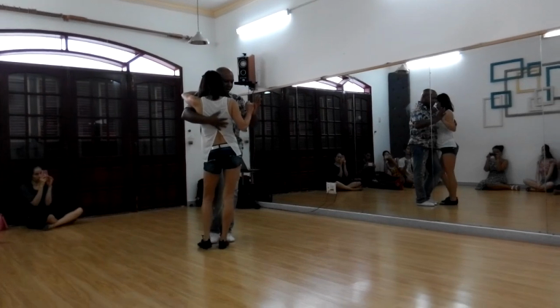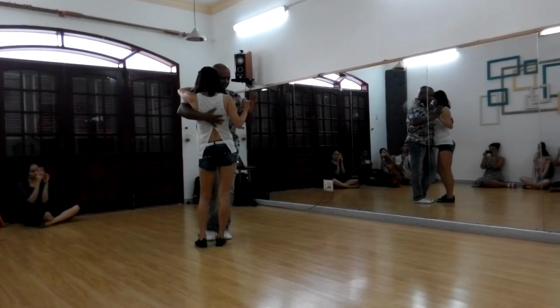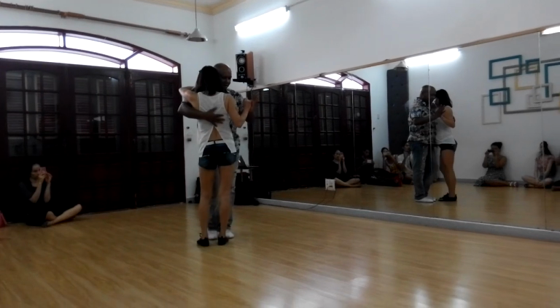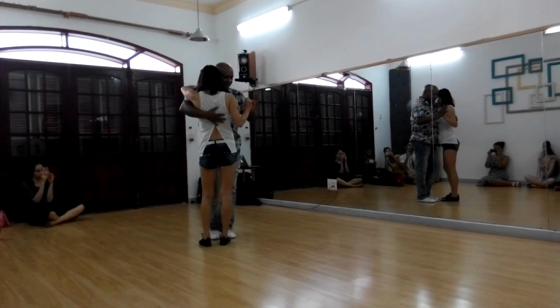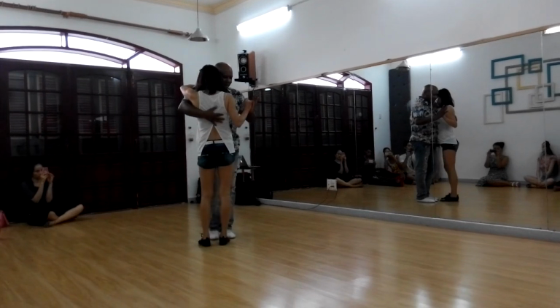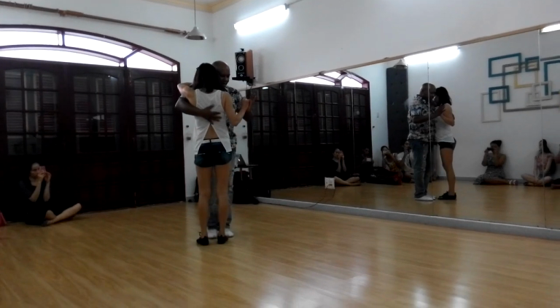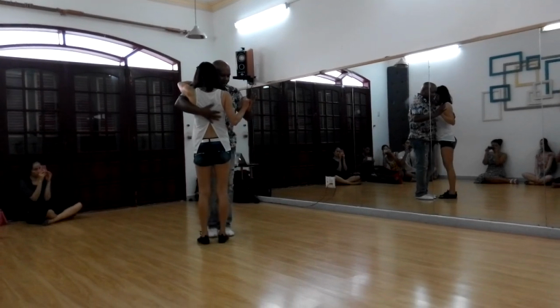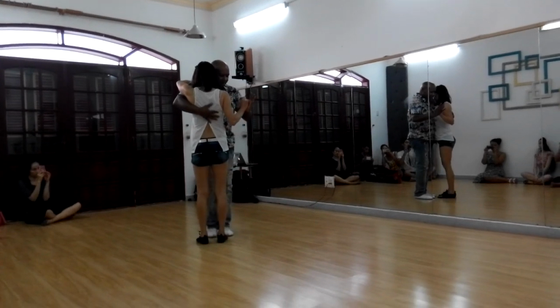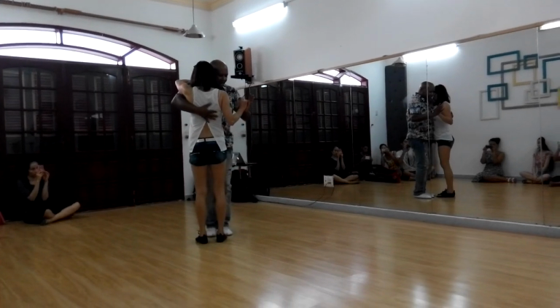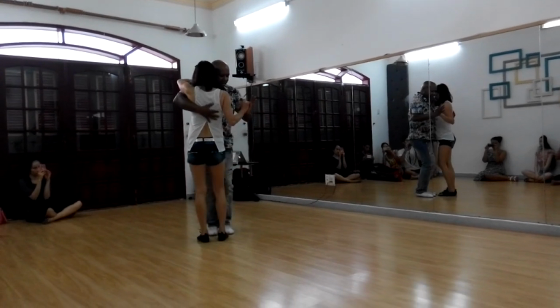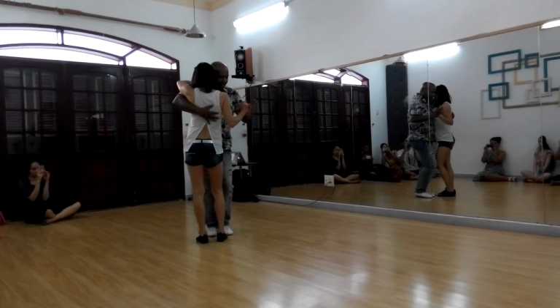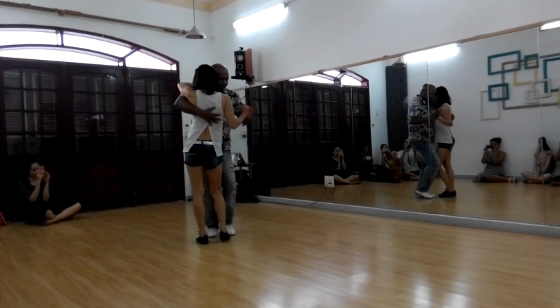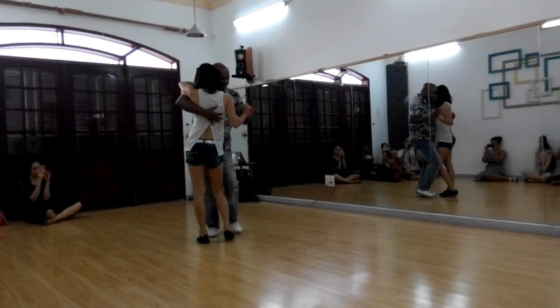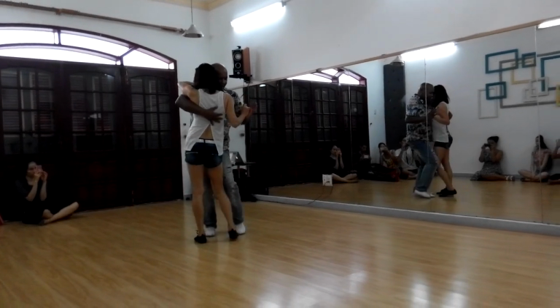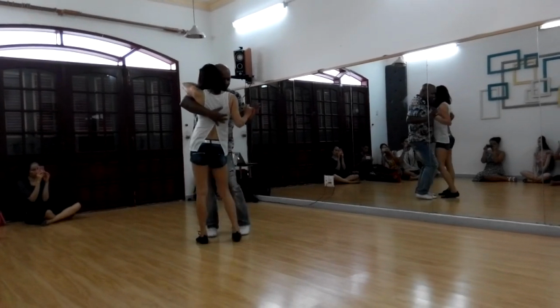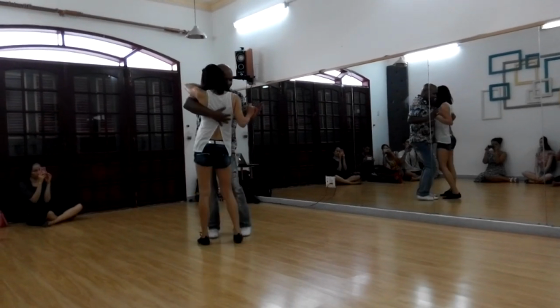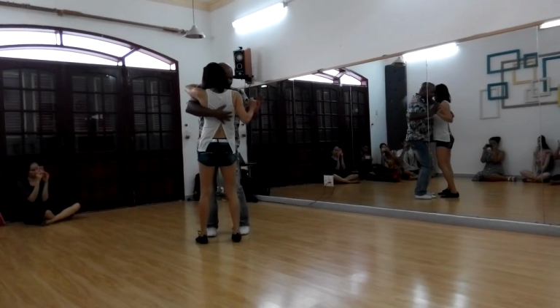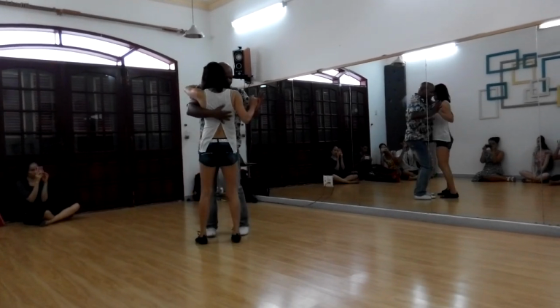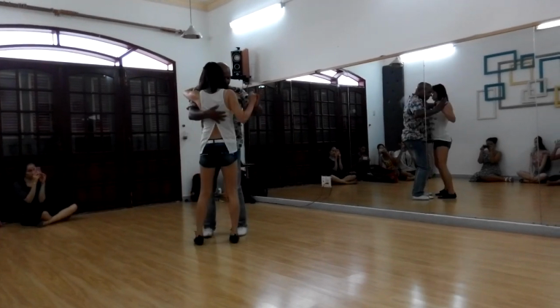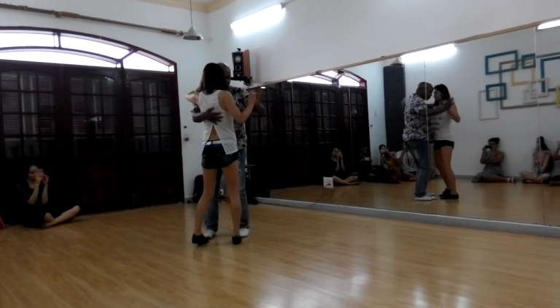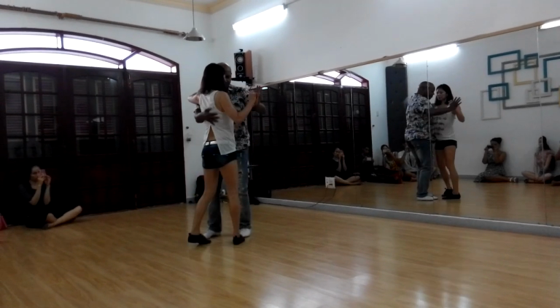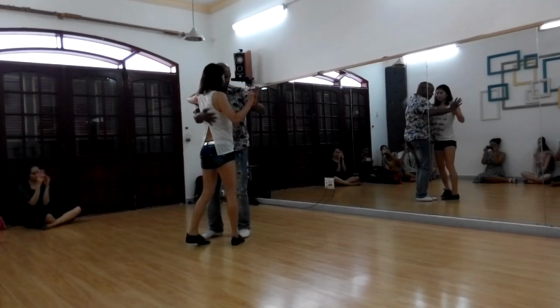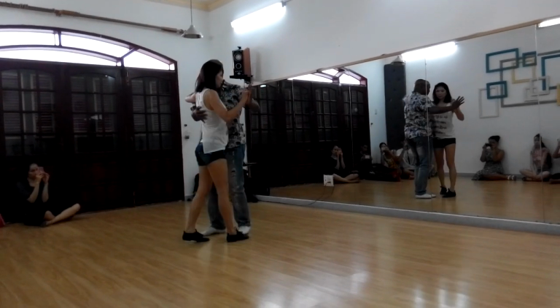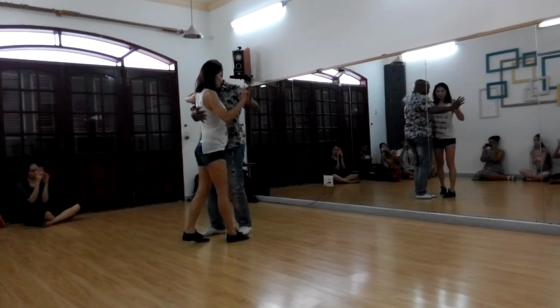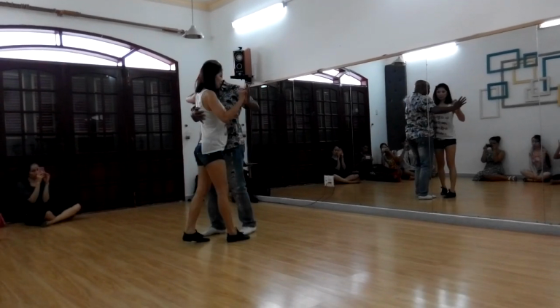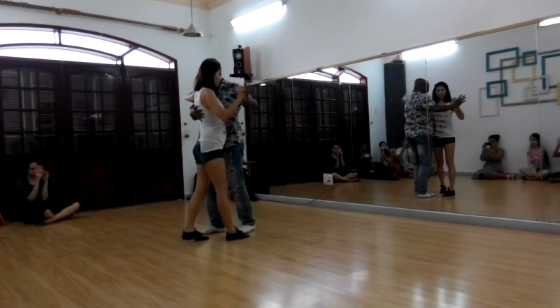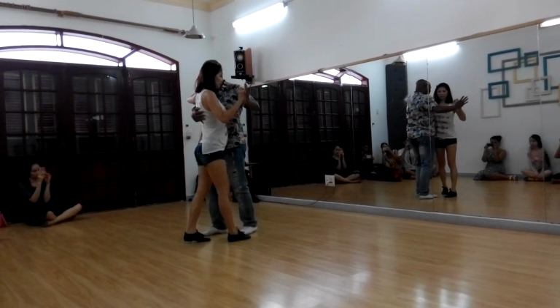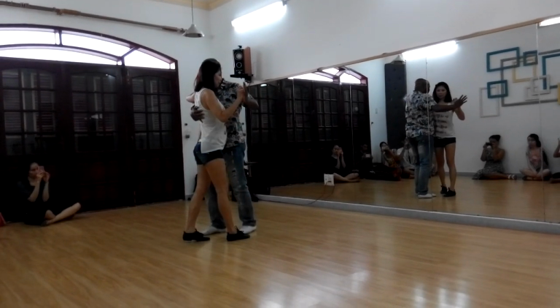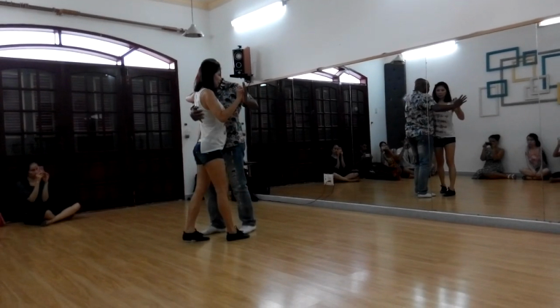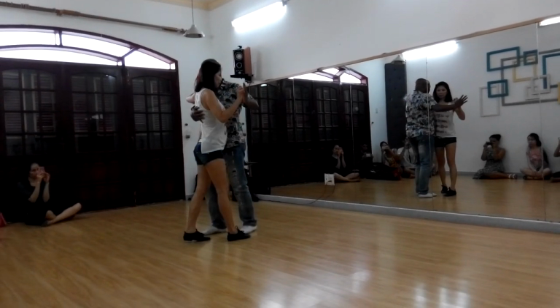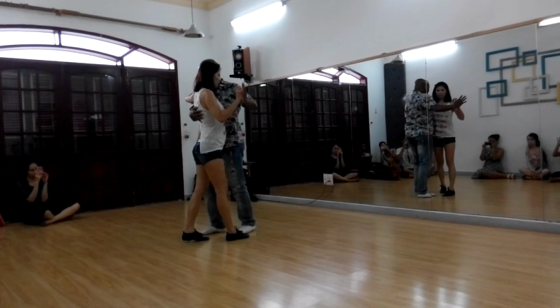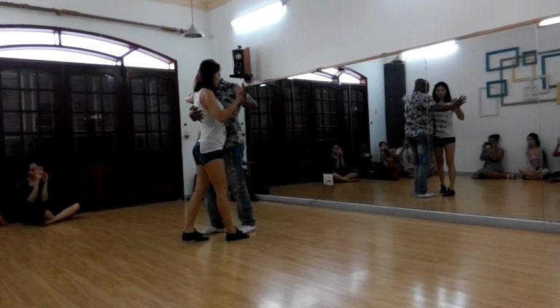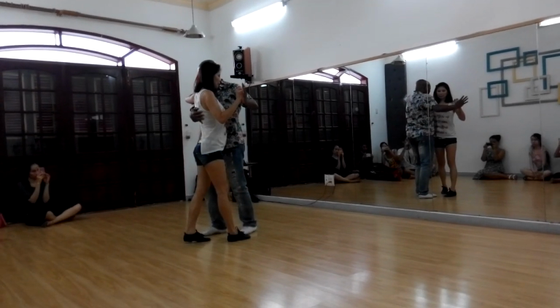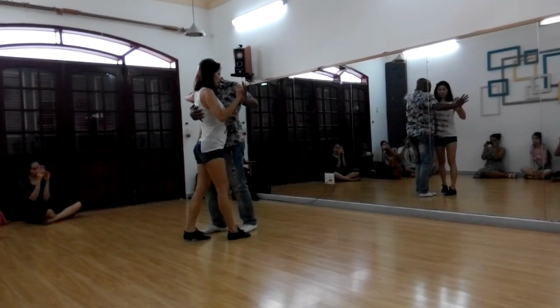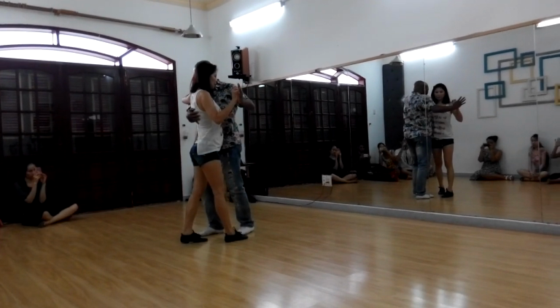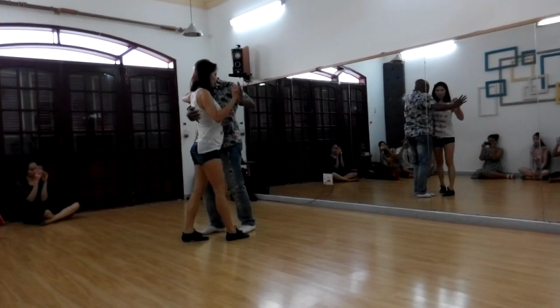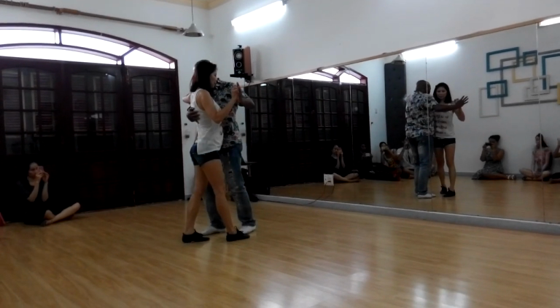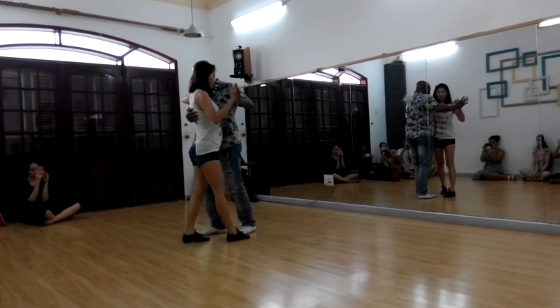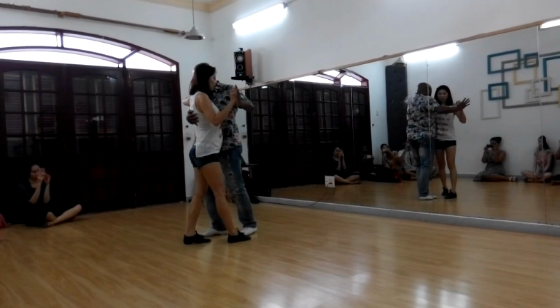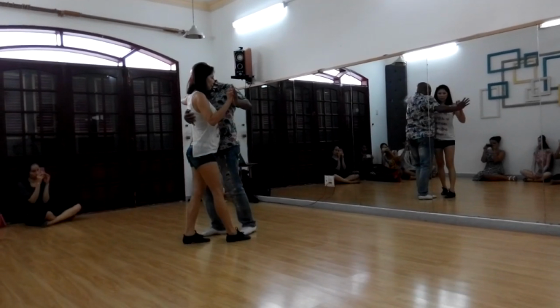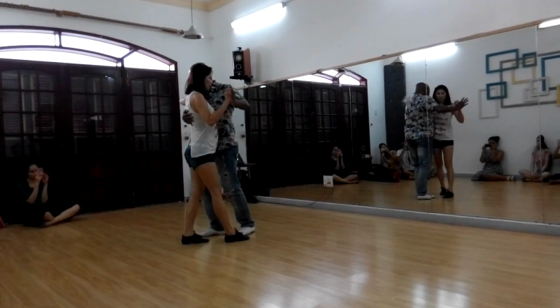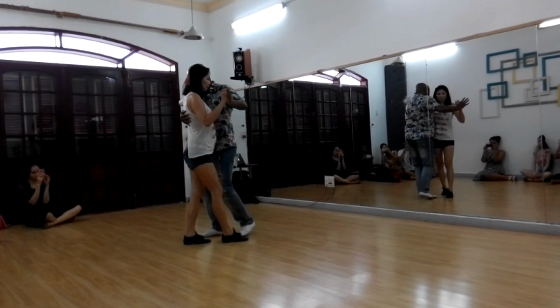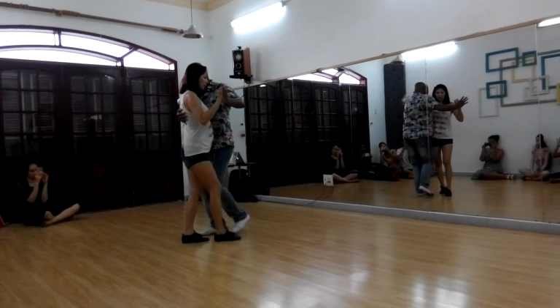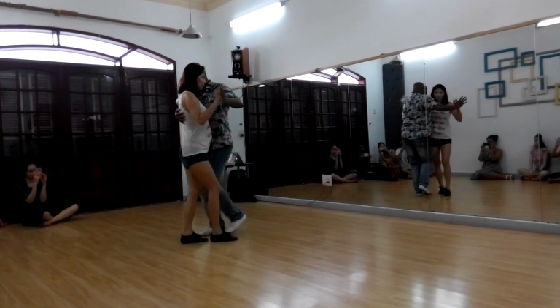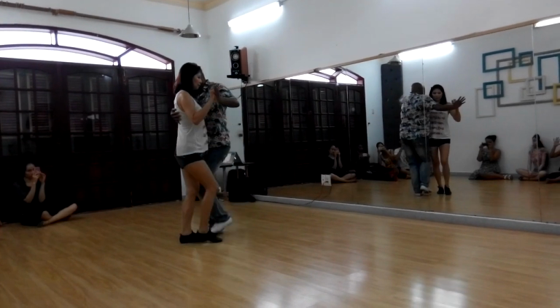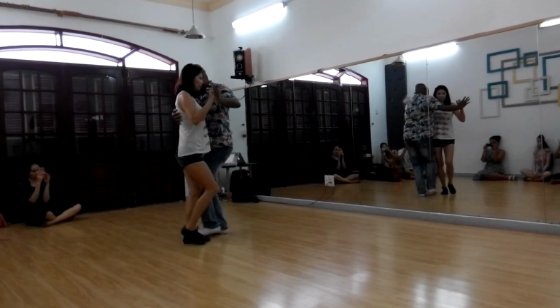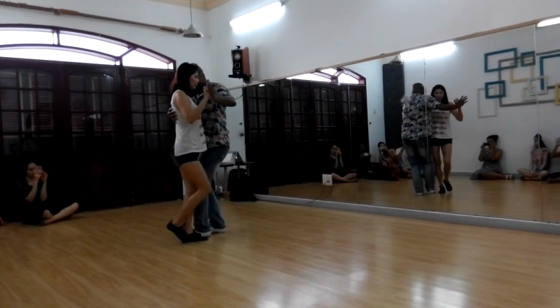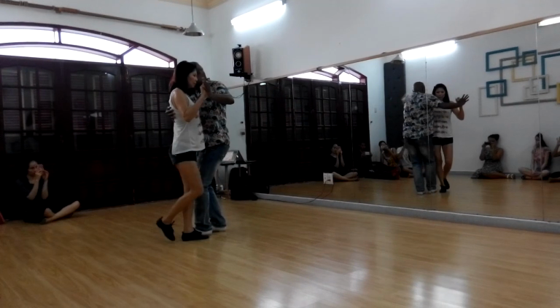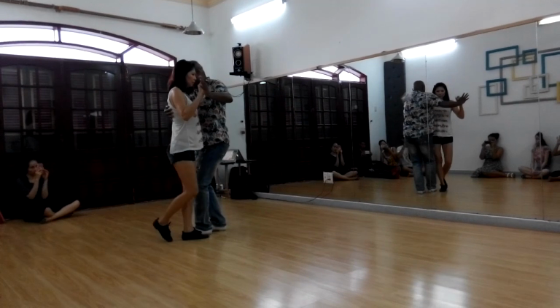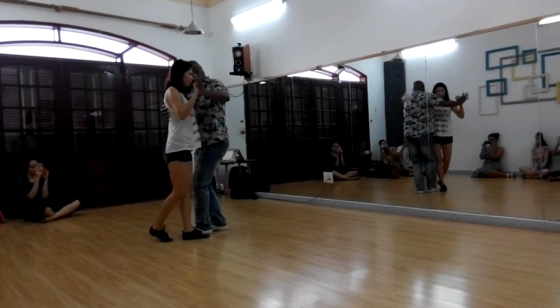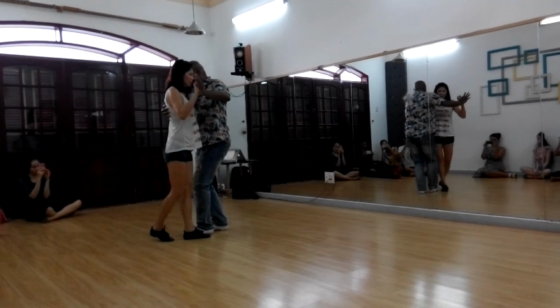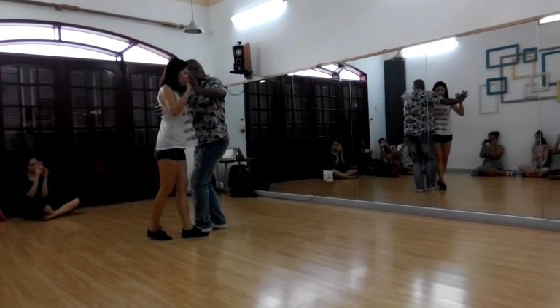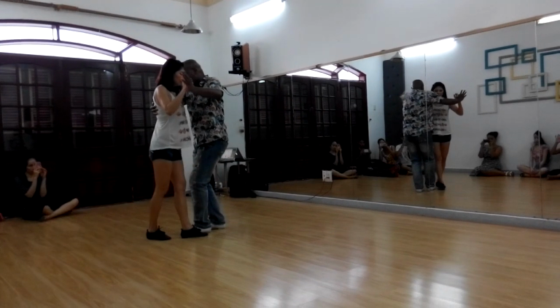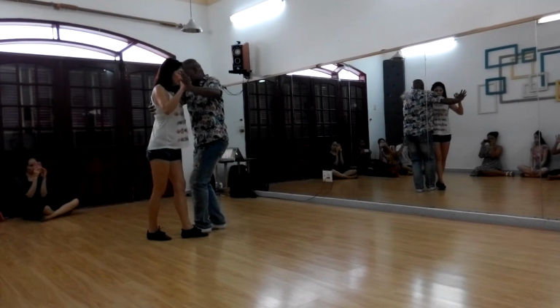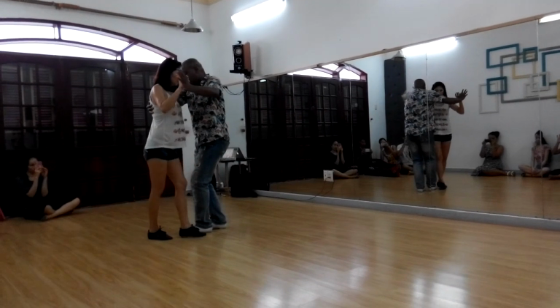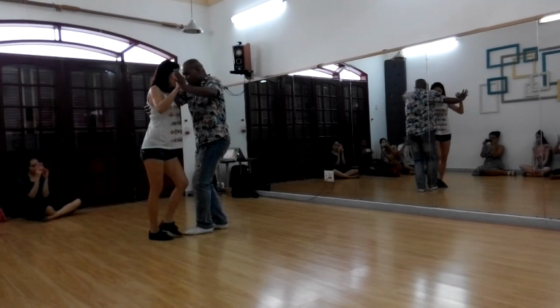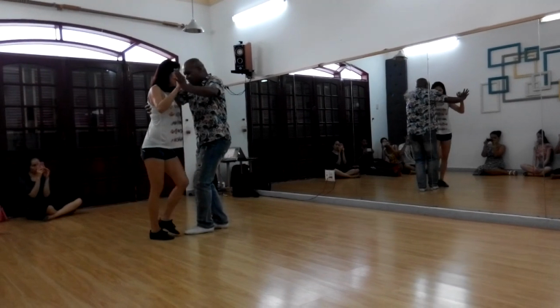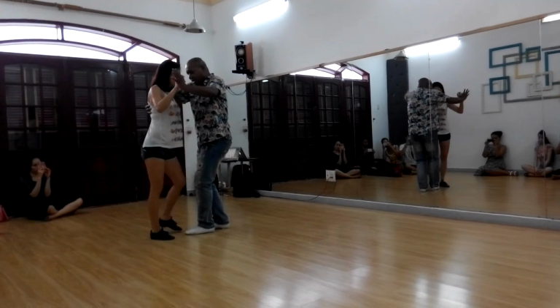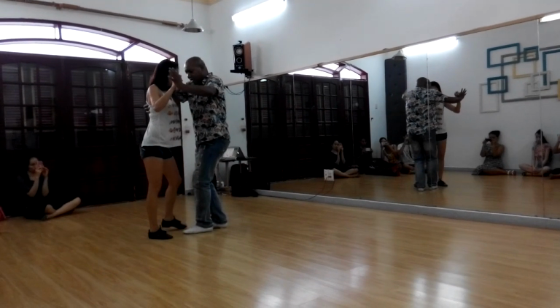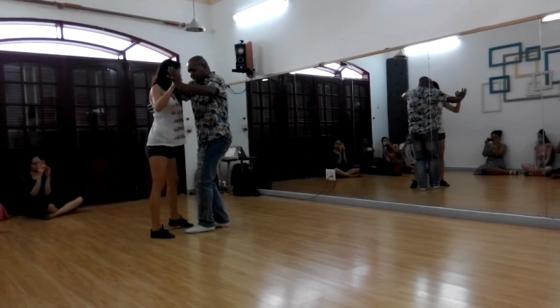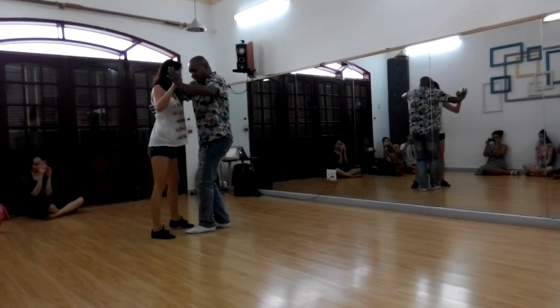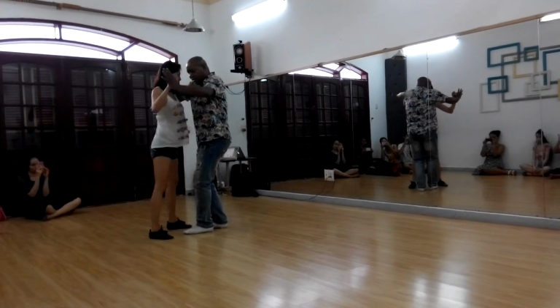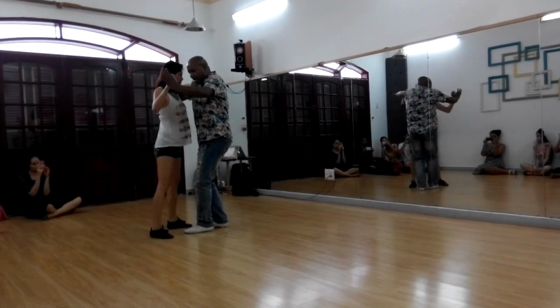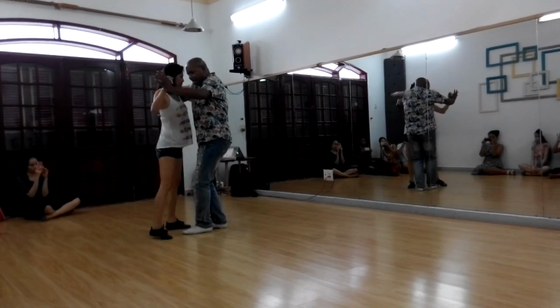Step slide to the side. Pivot lady. Now move — step slide forward. Move lady to the side.